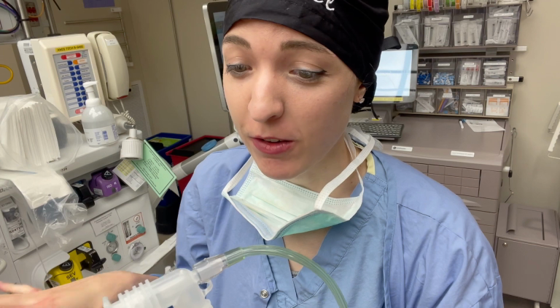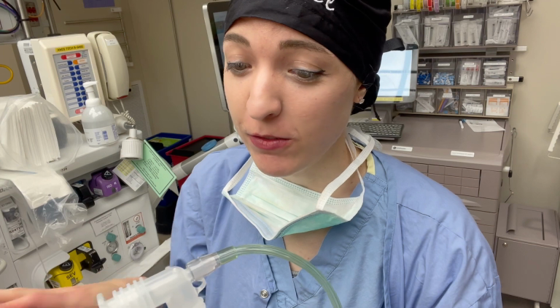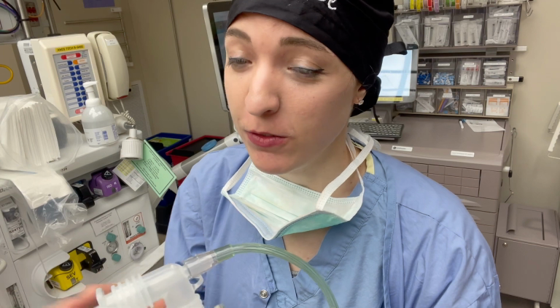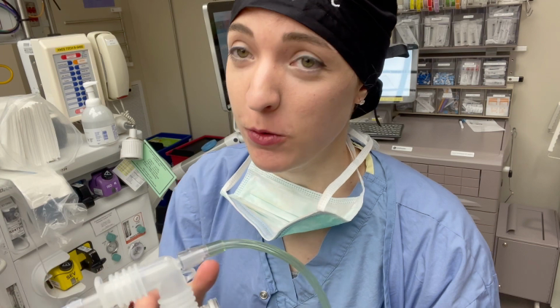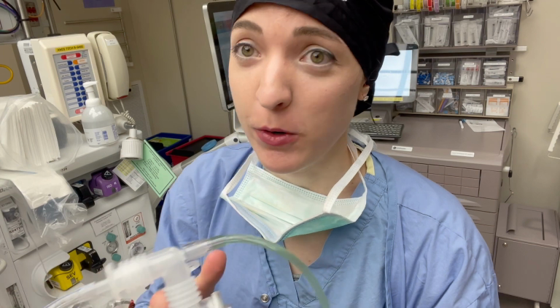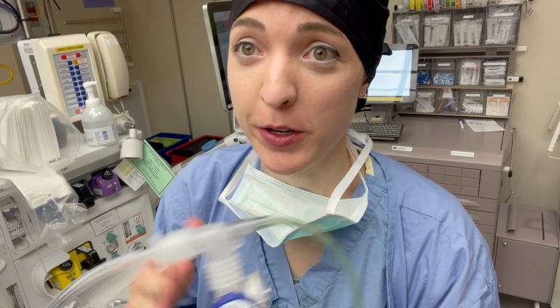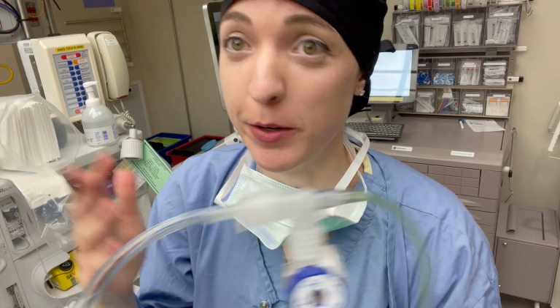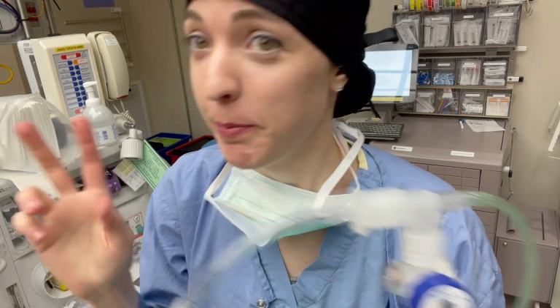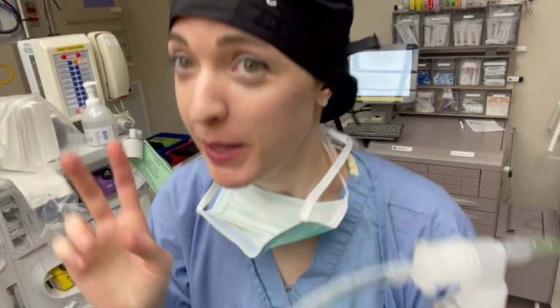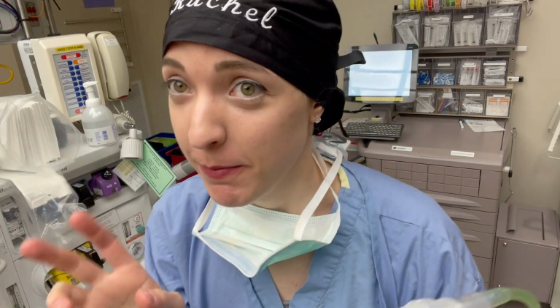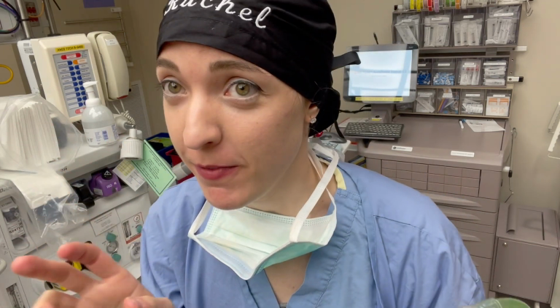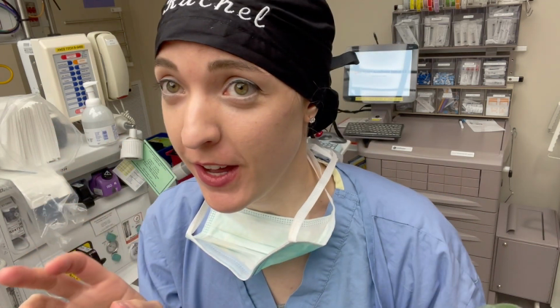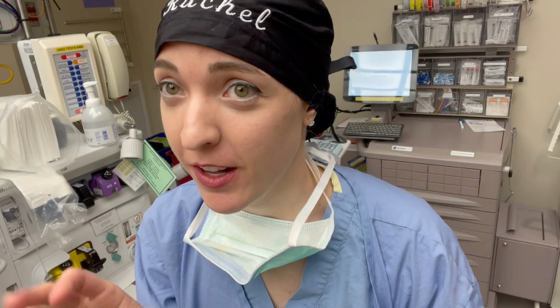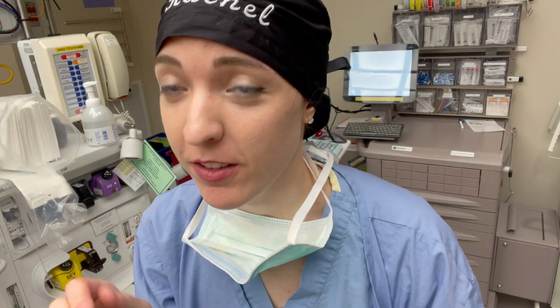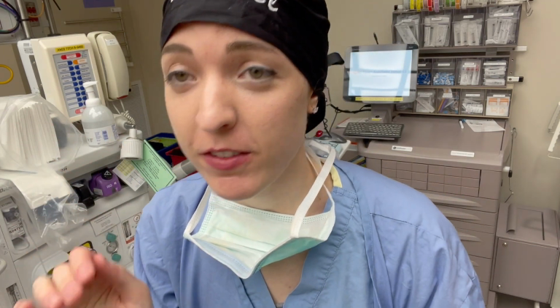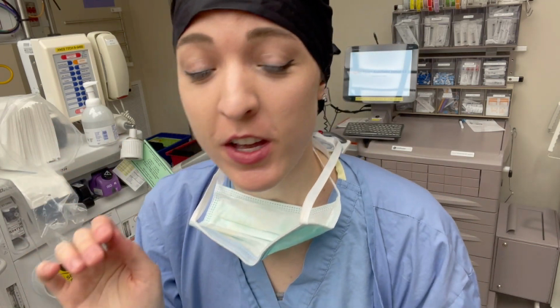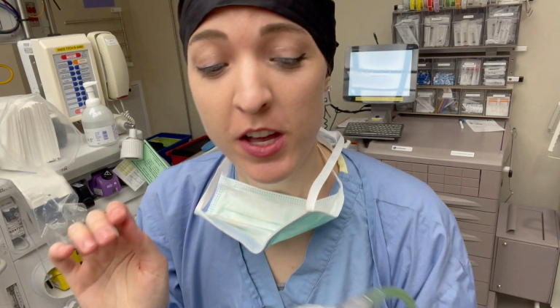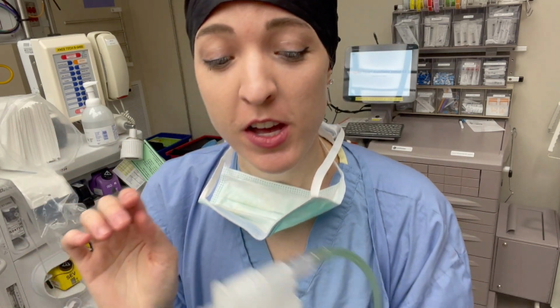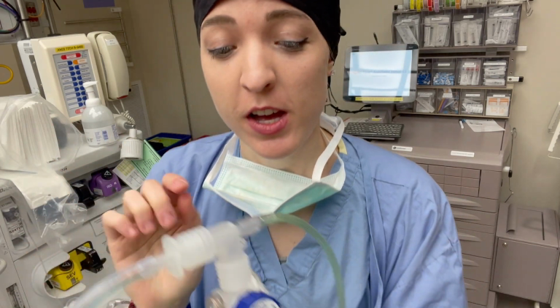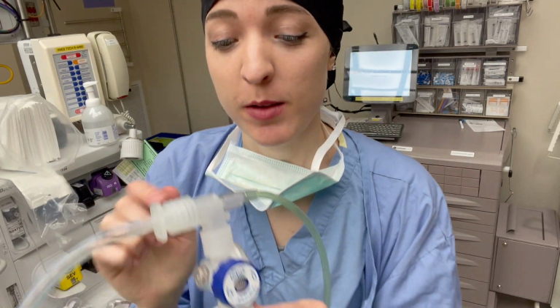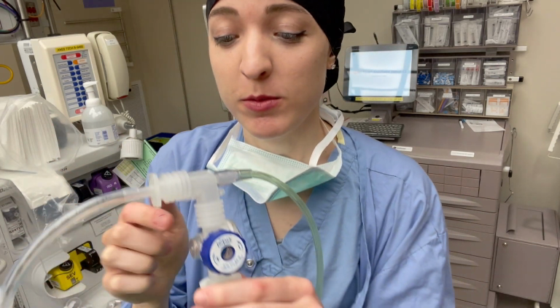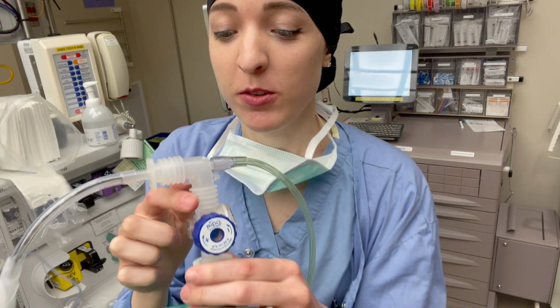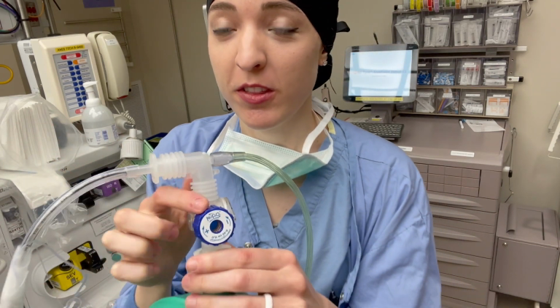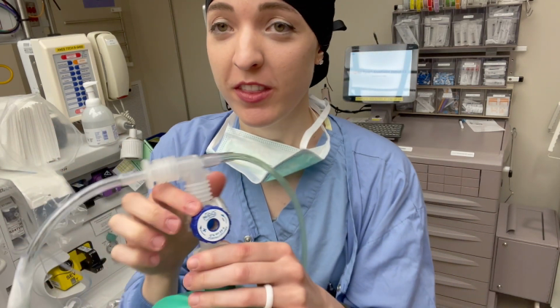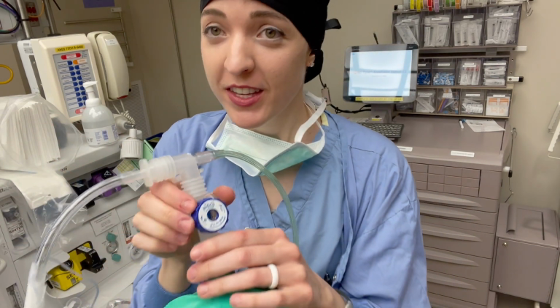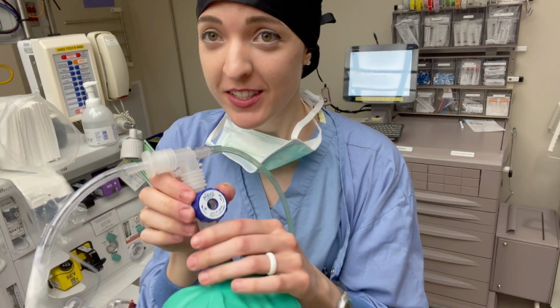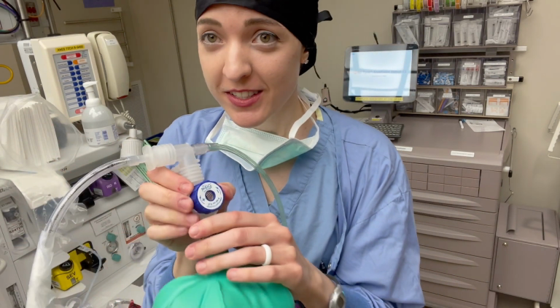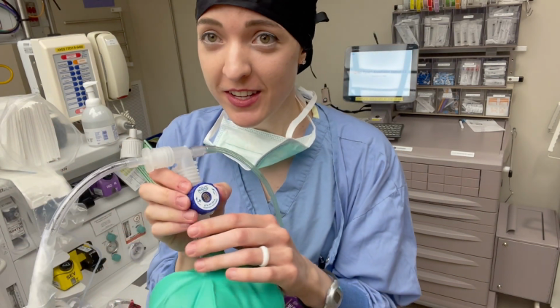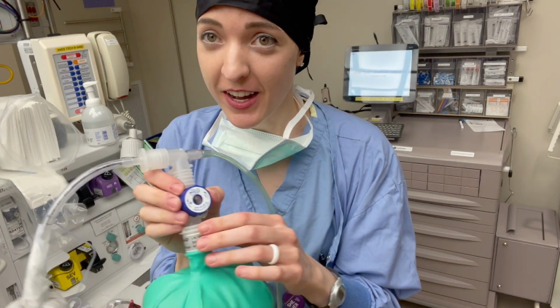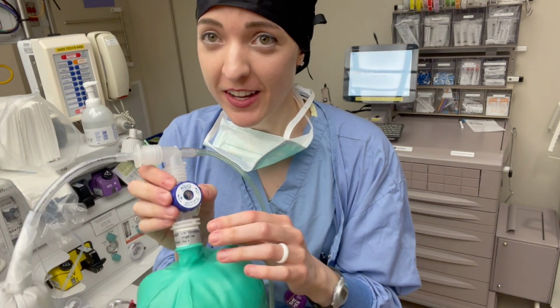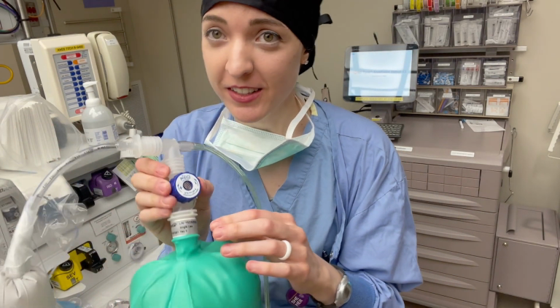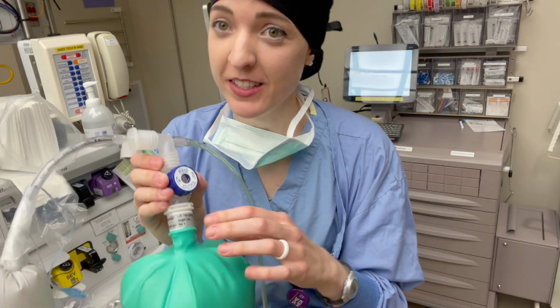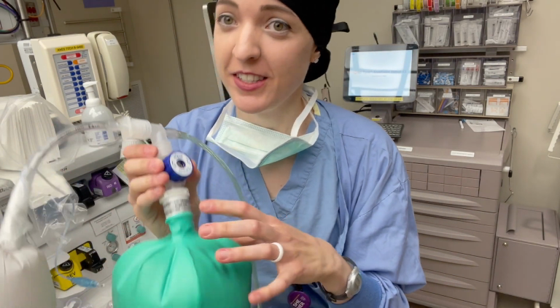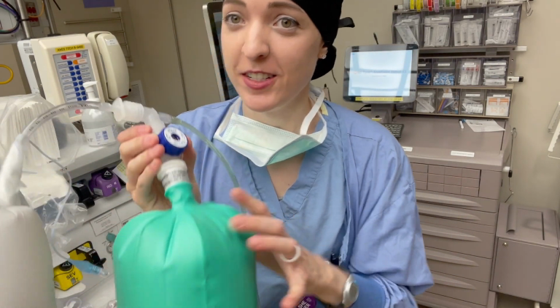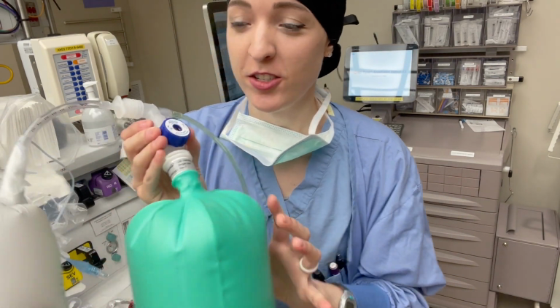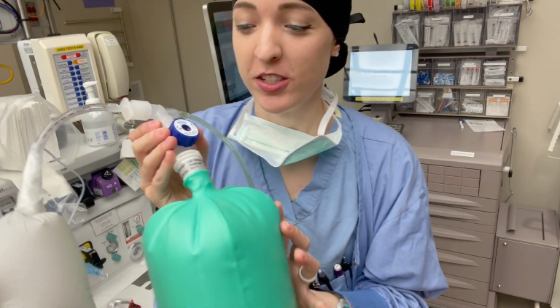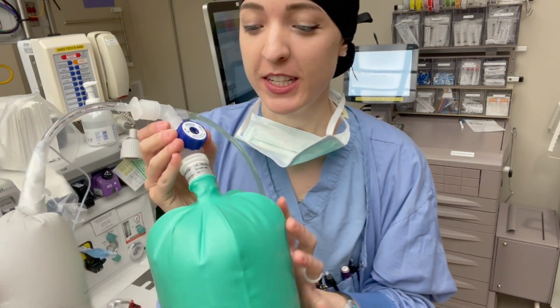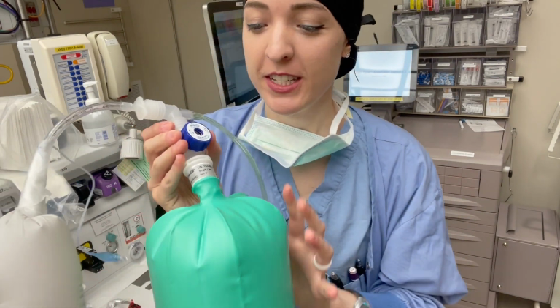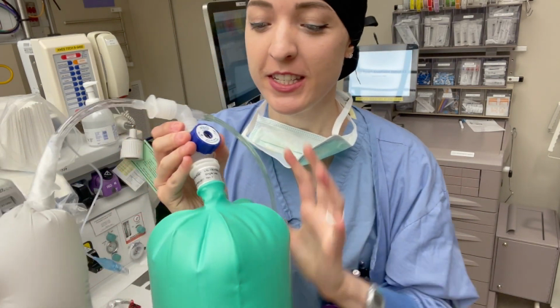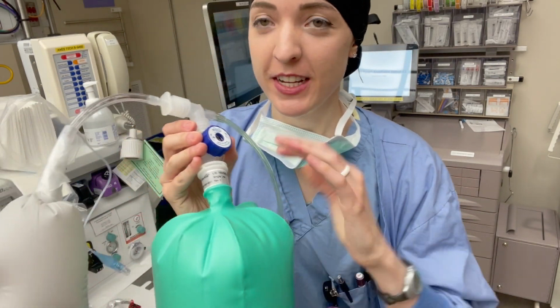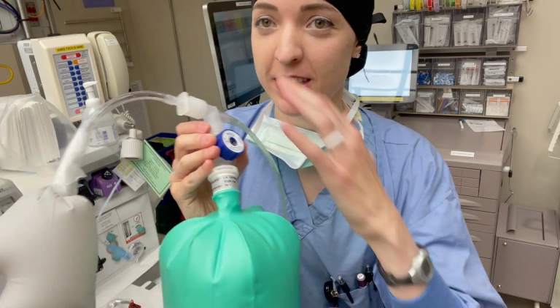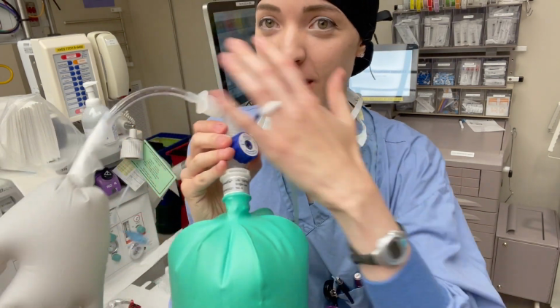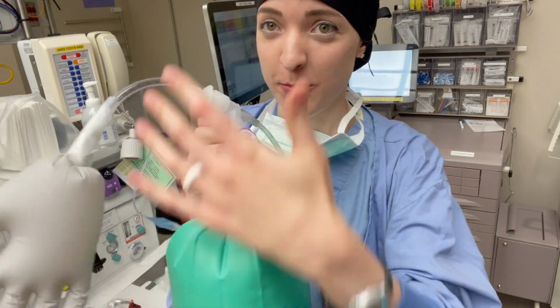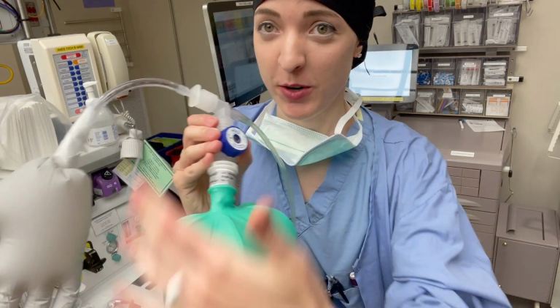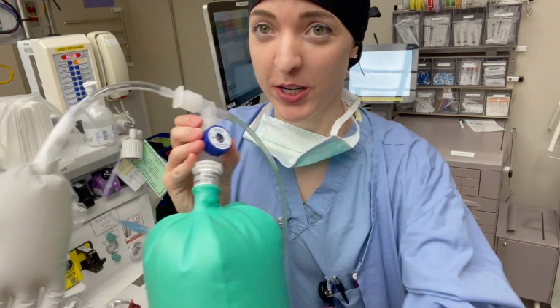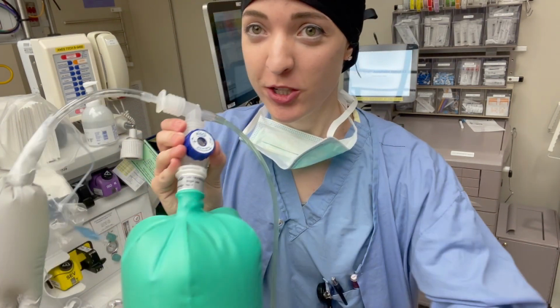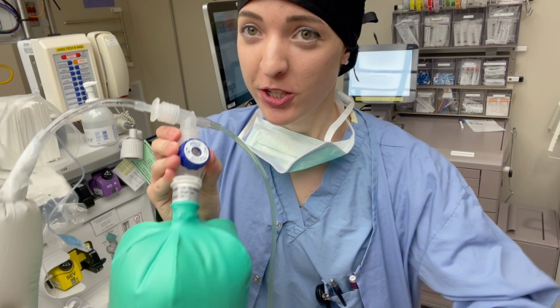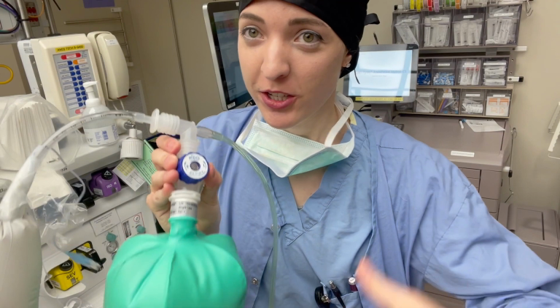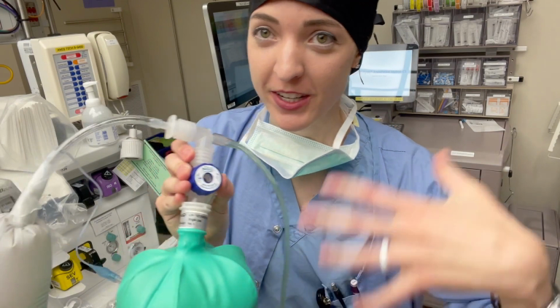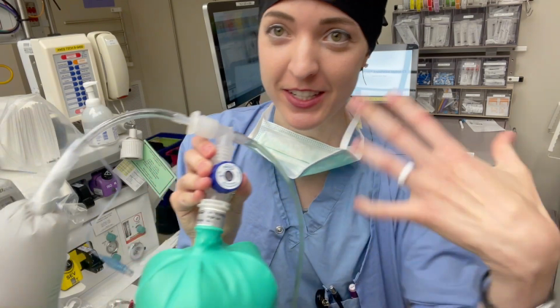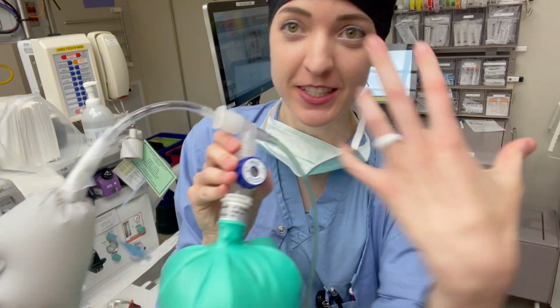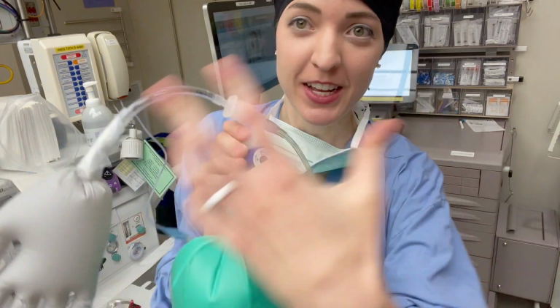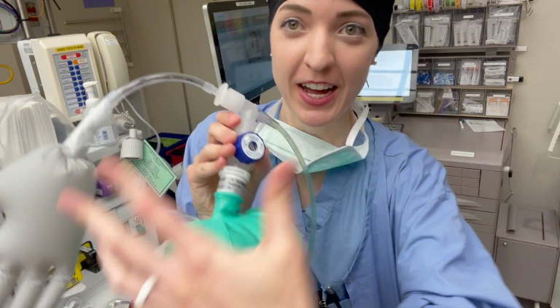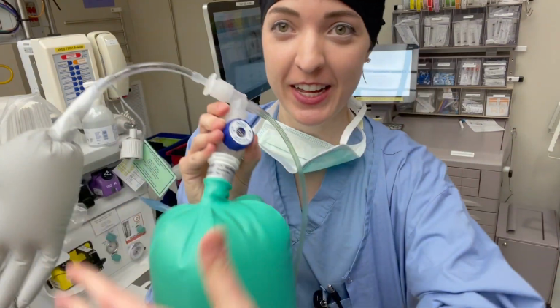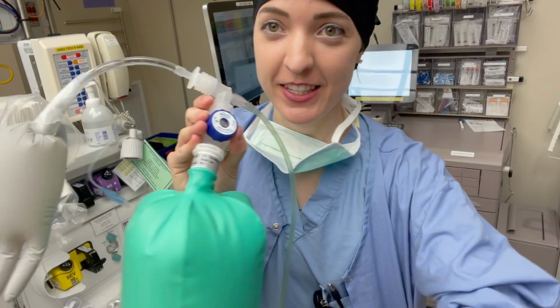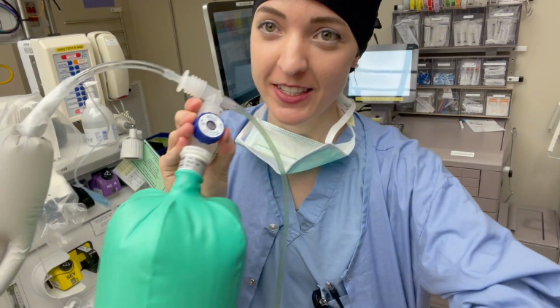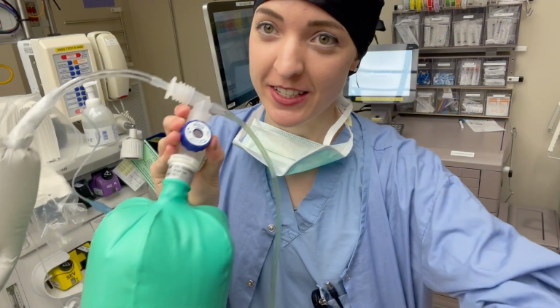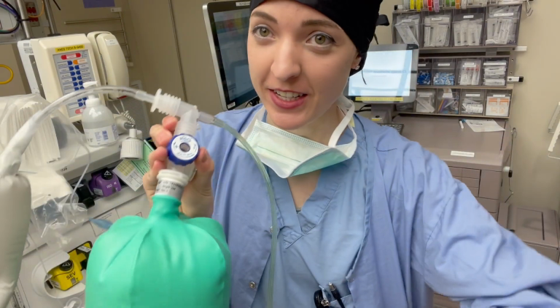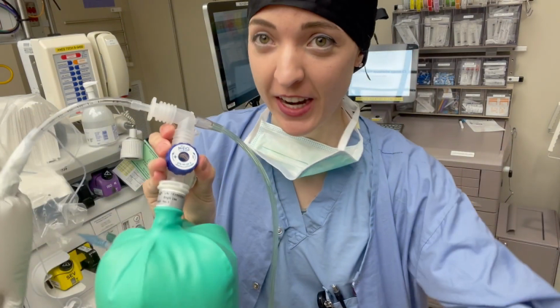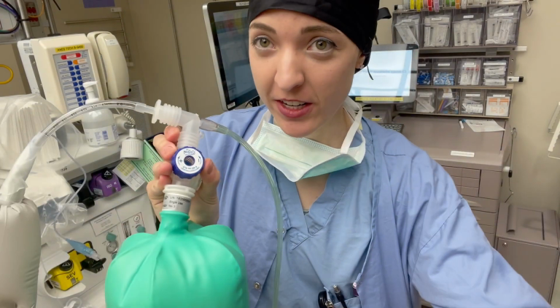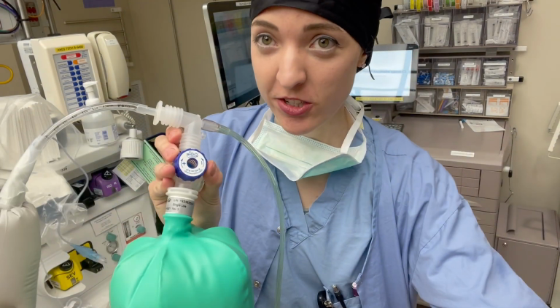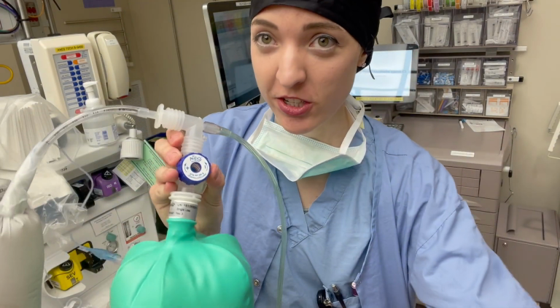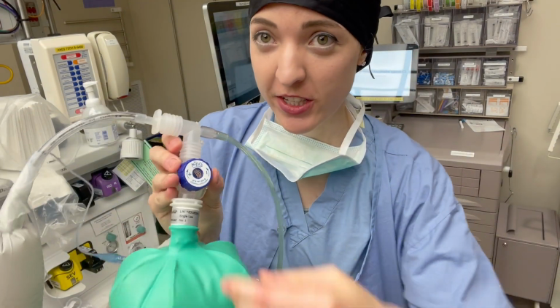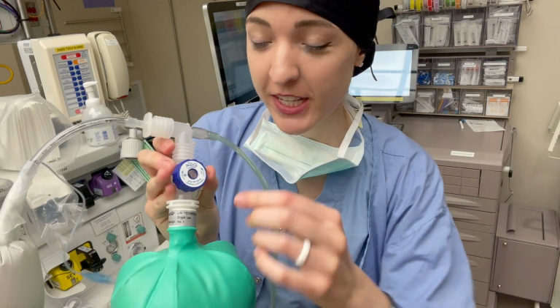This dial essentially sets the pressure inside this entire circuit. There are no numbers on this — there's just a plus or a minus.